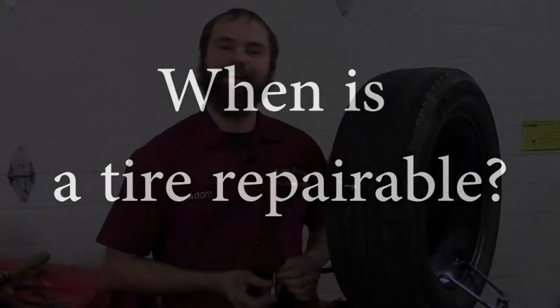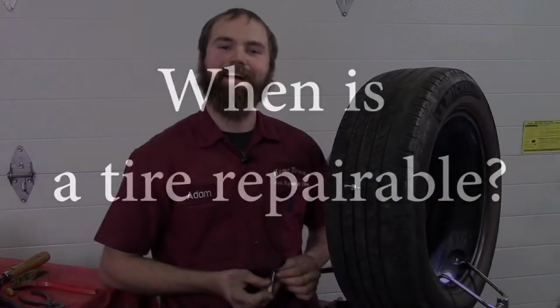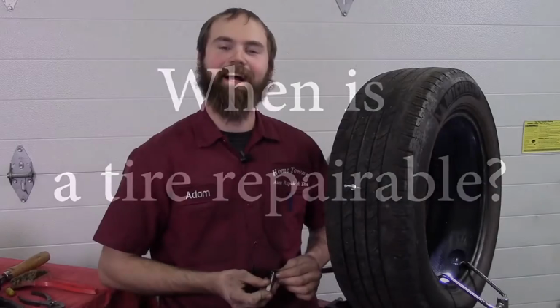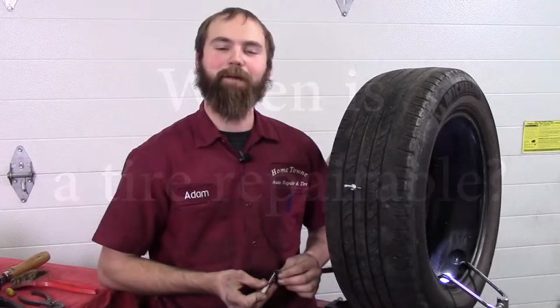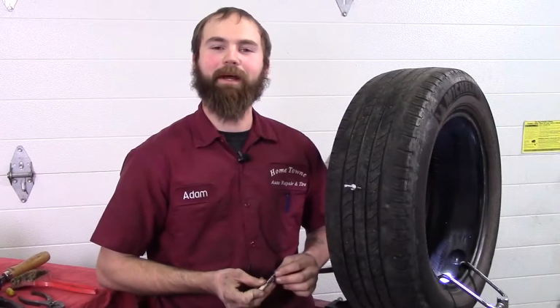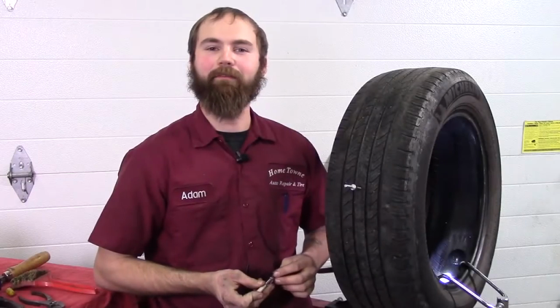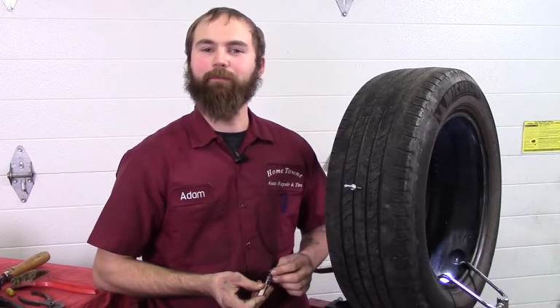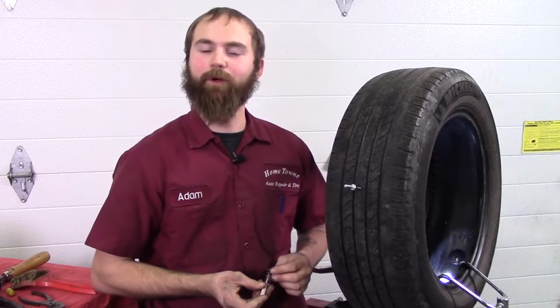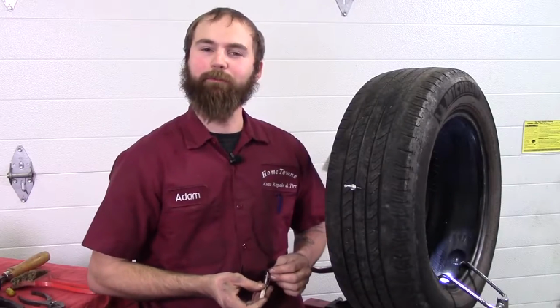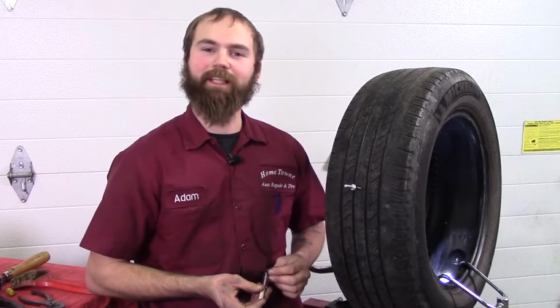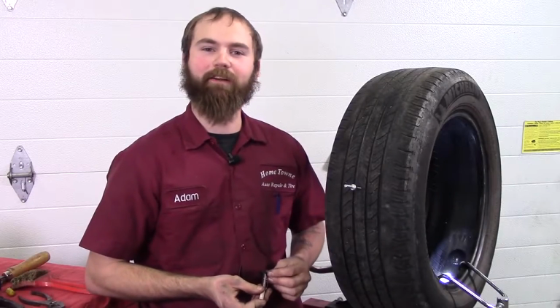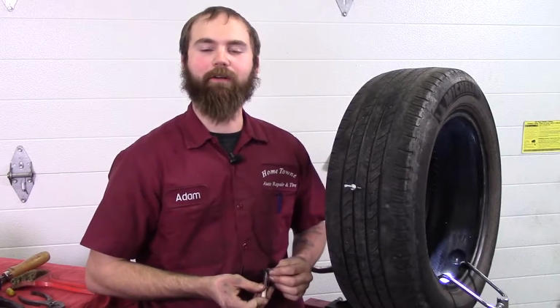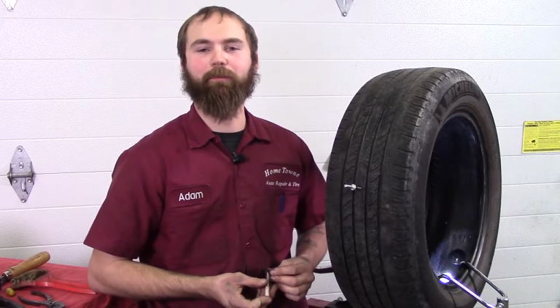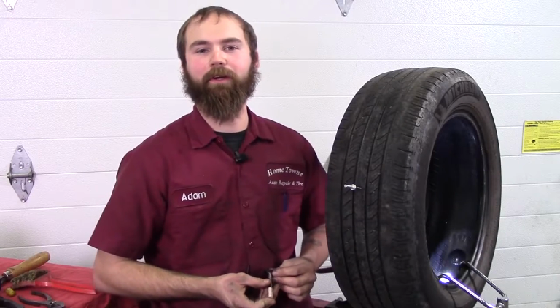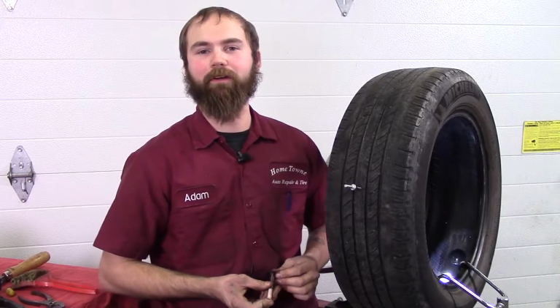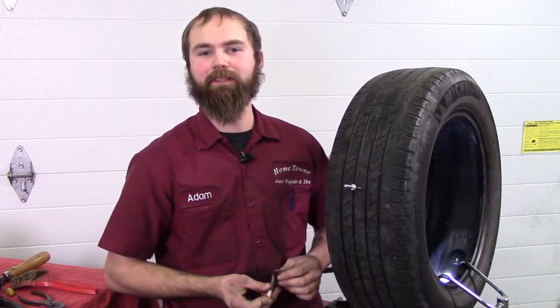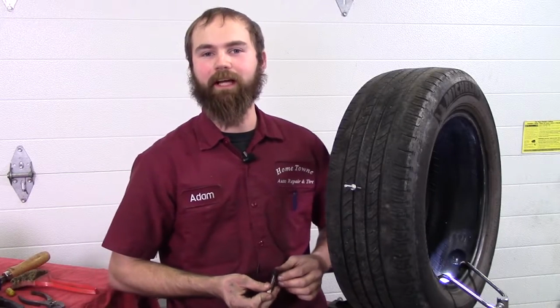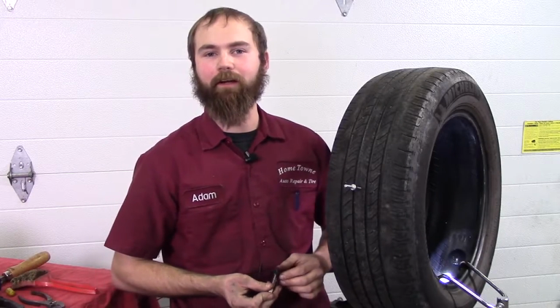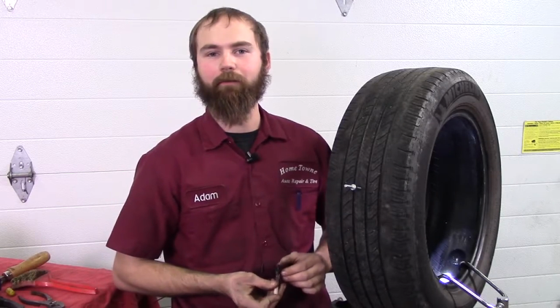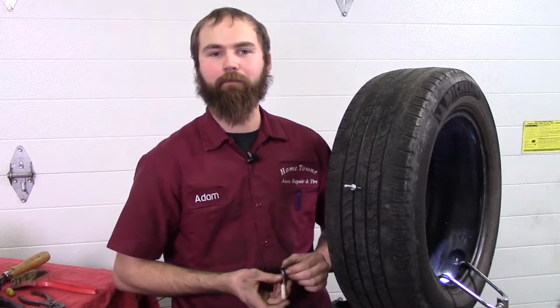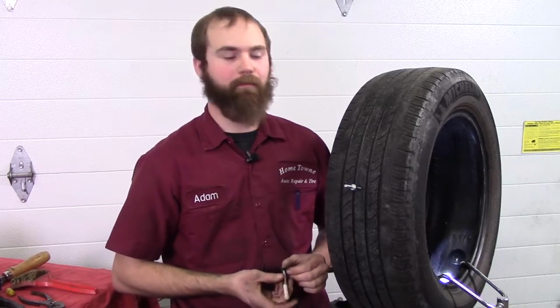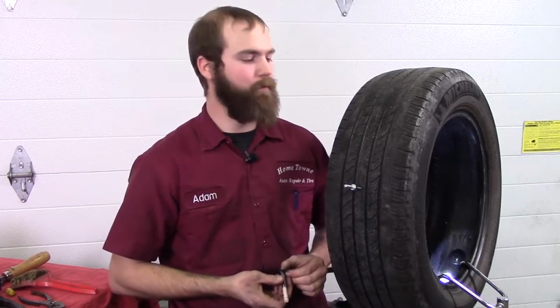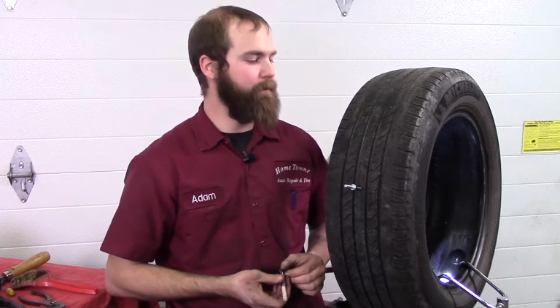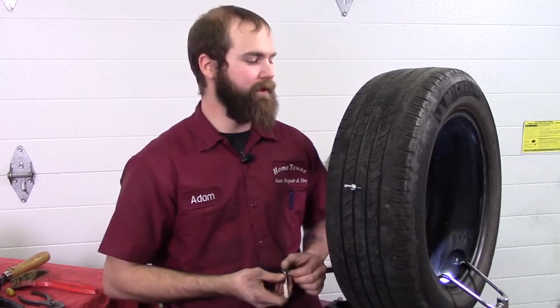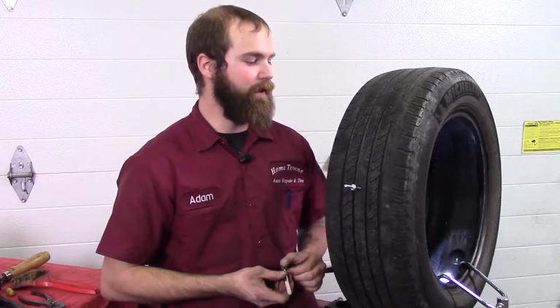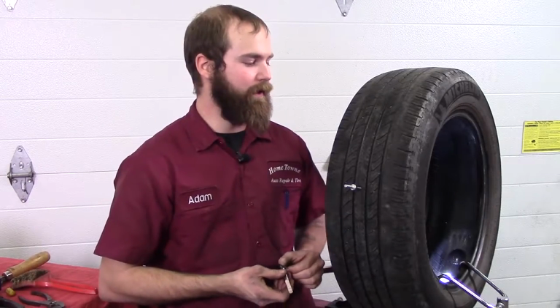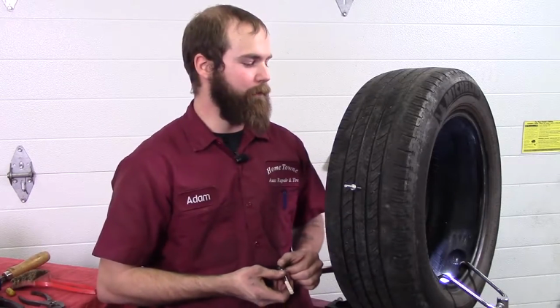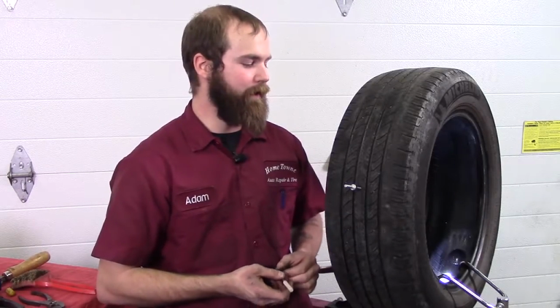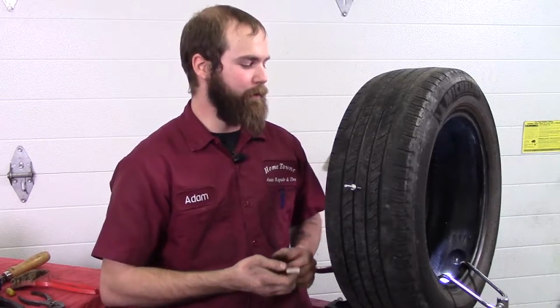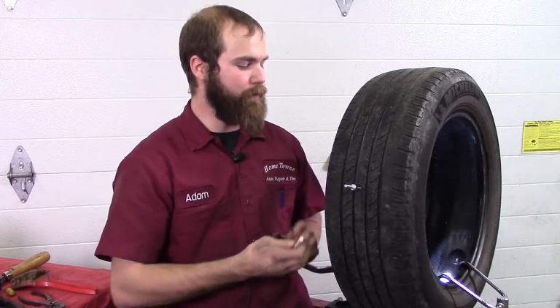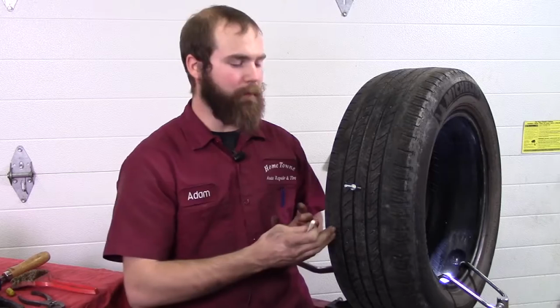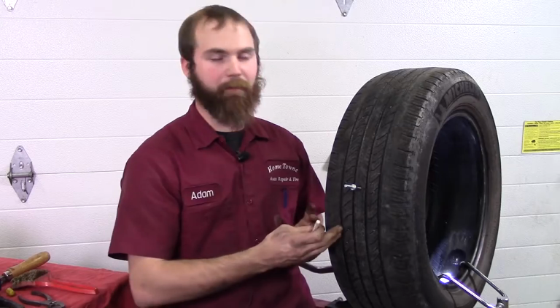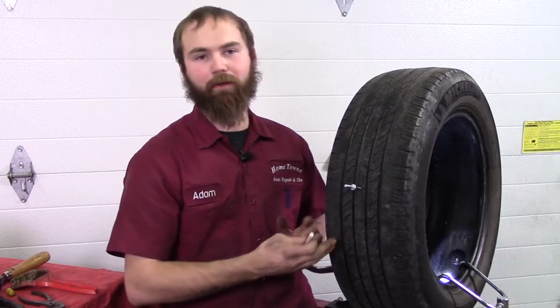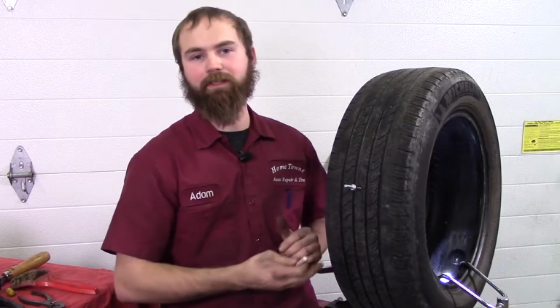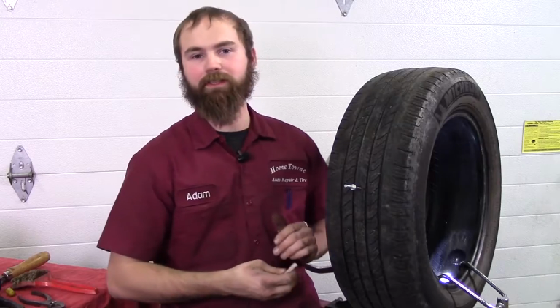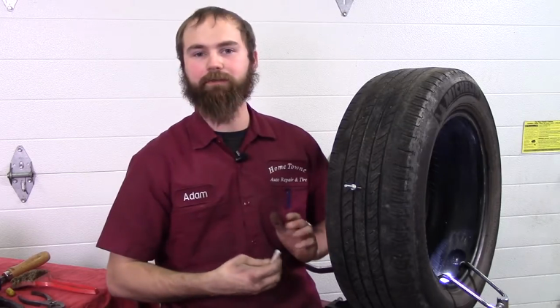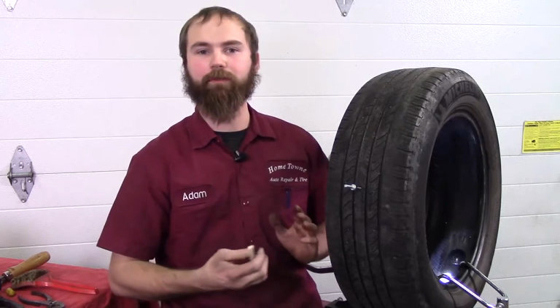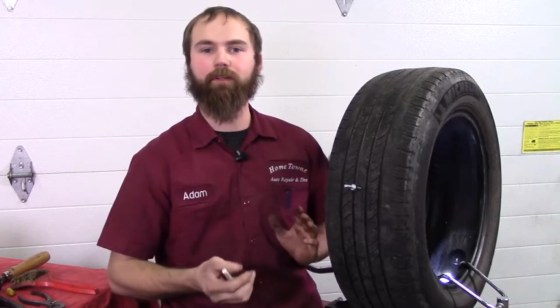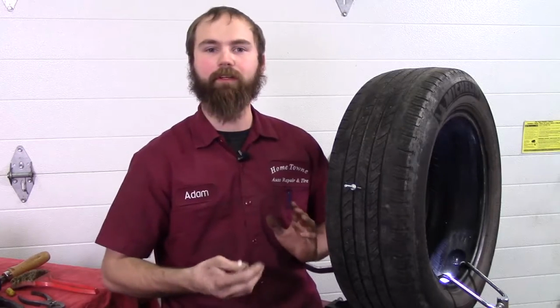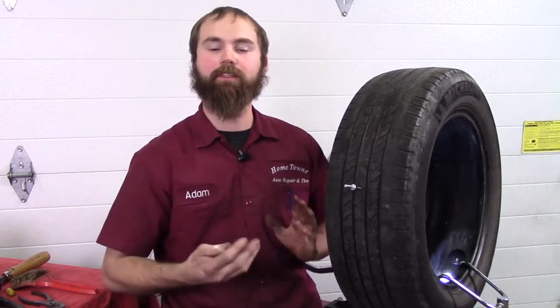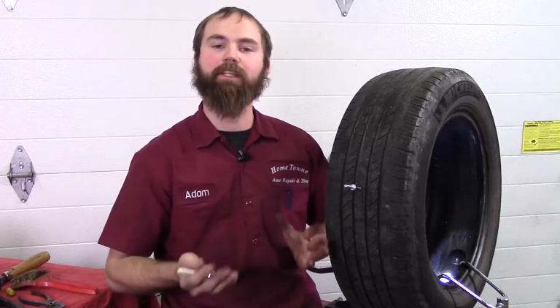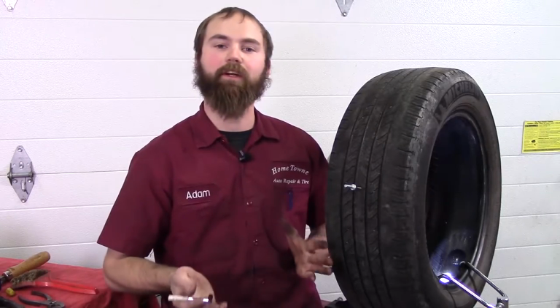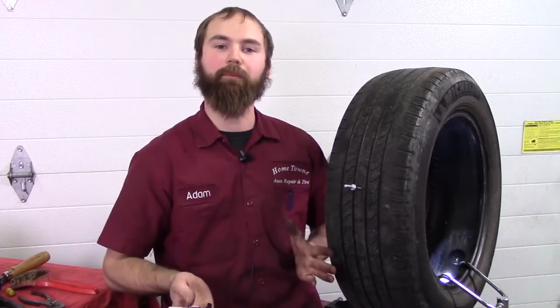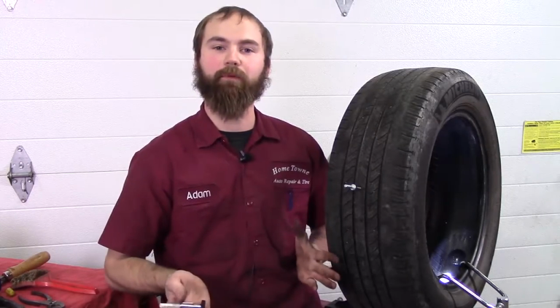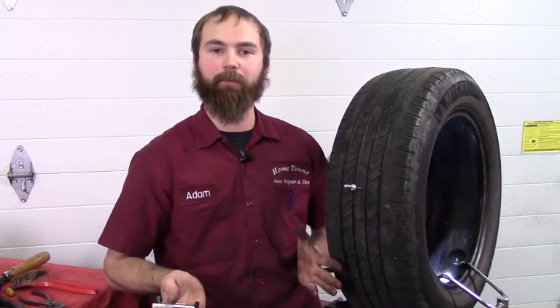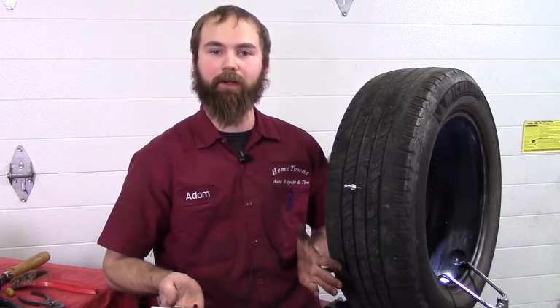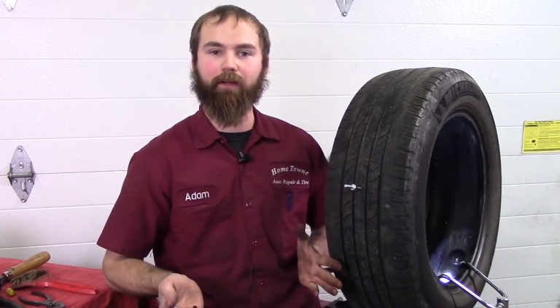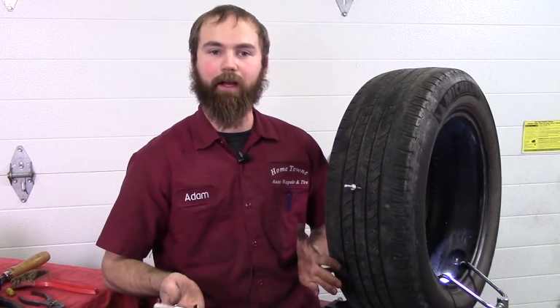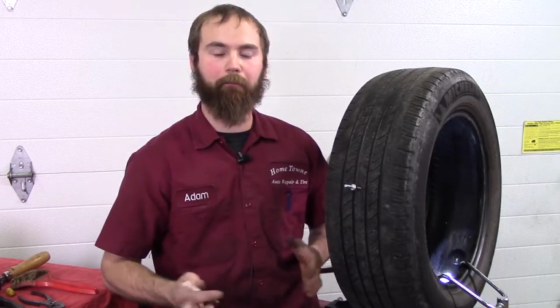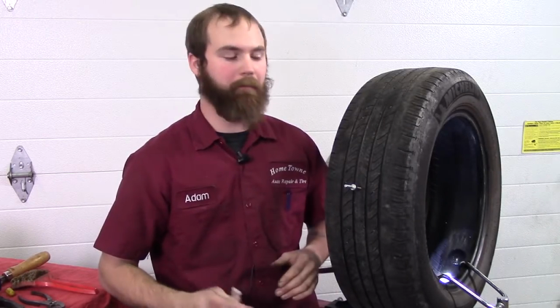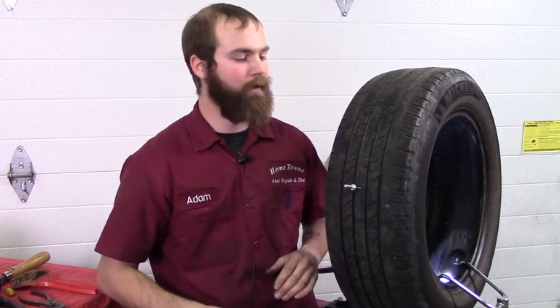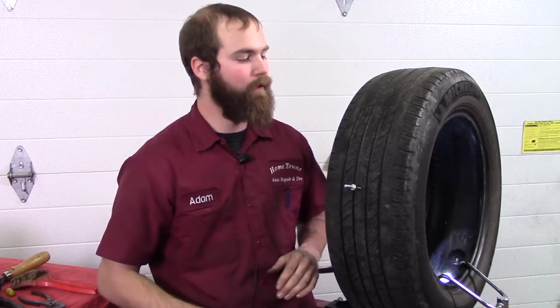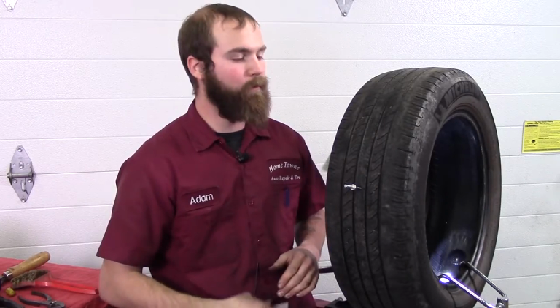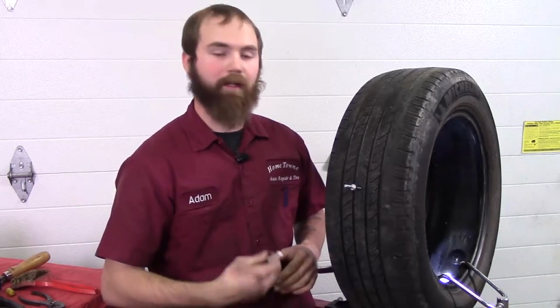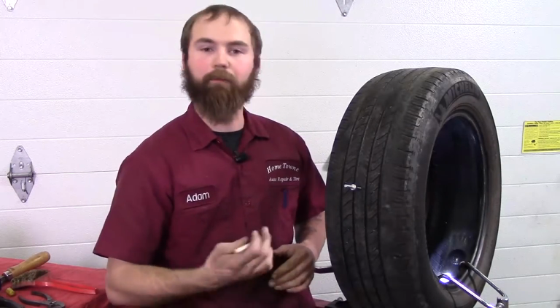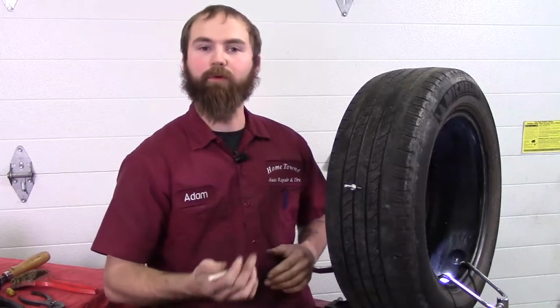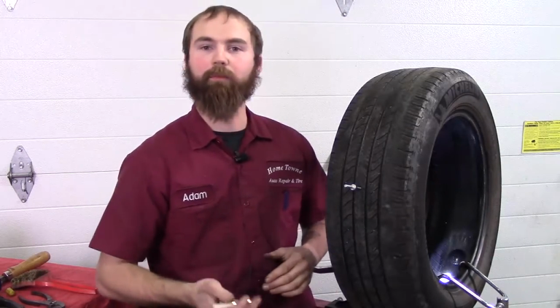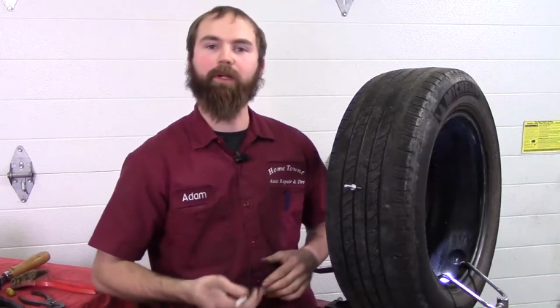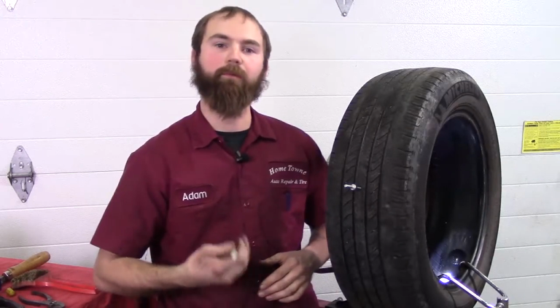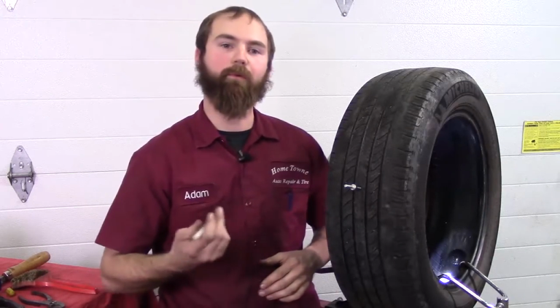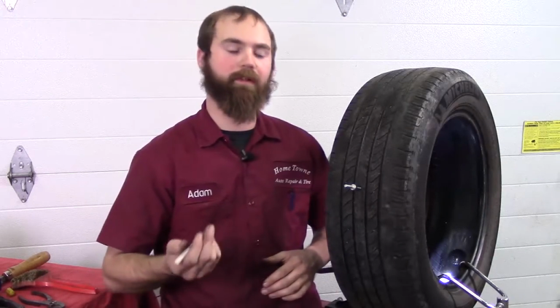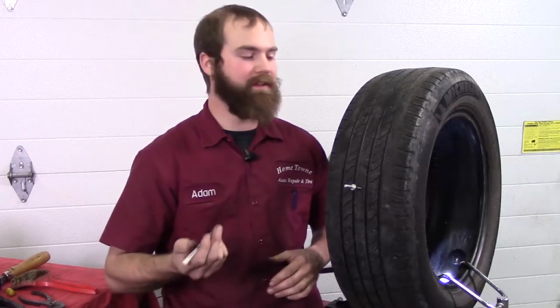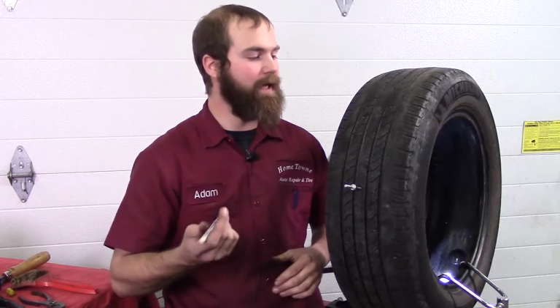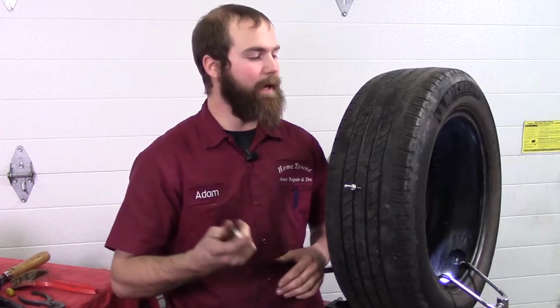Hi, I'm Adam from Hometown Auto Repair and Tire. We'll be talking about the proper places for the tire to be repaired, what can be repairable and what's not.